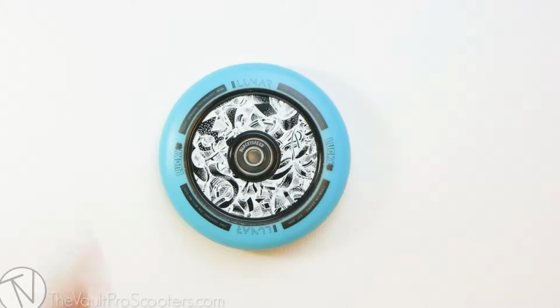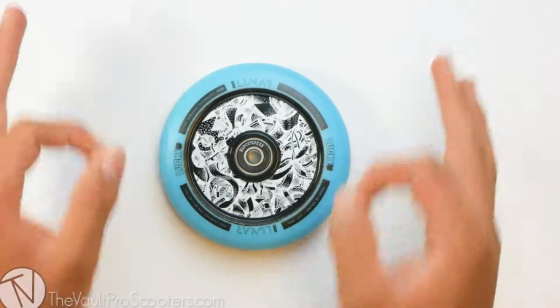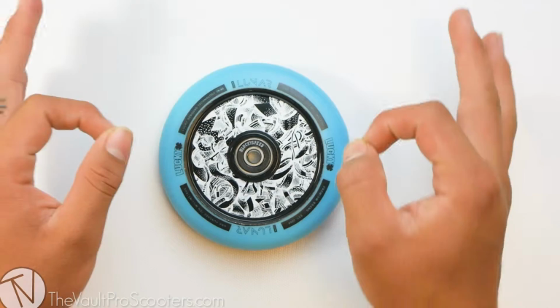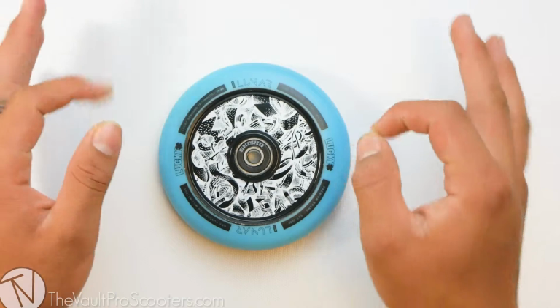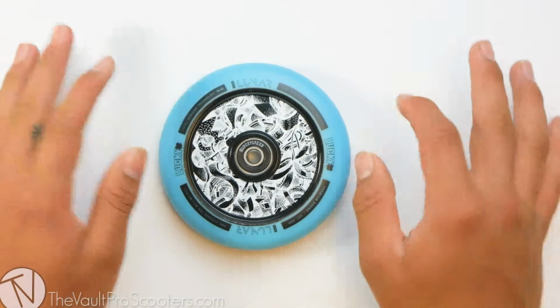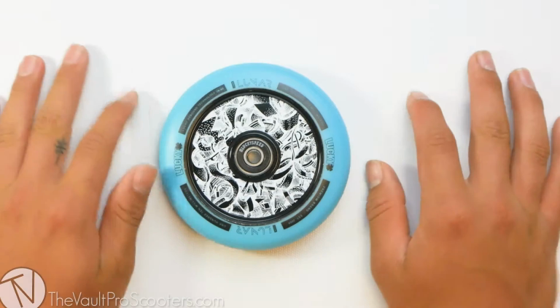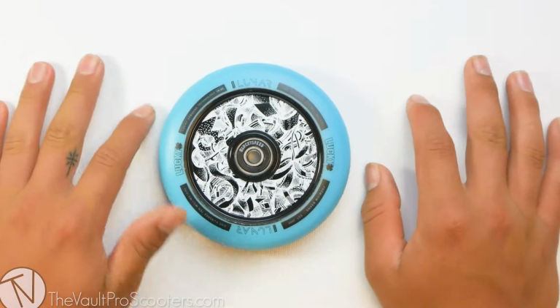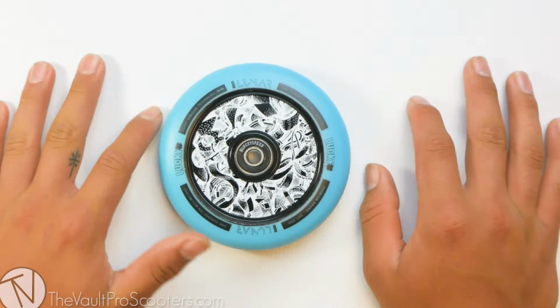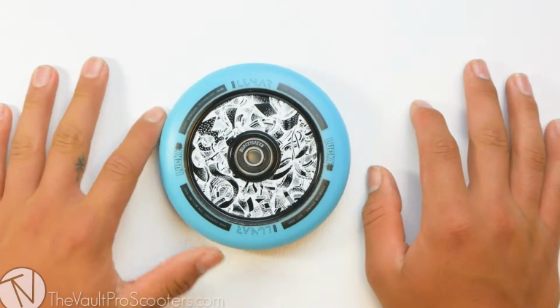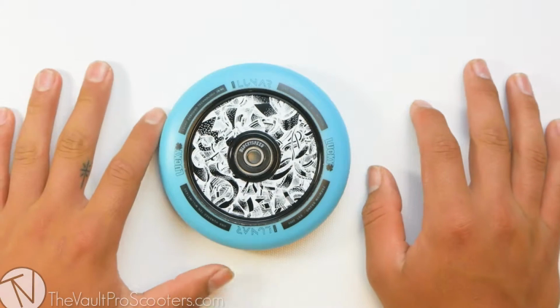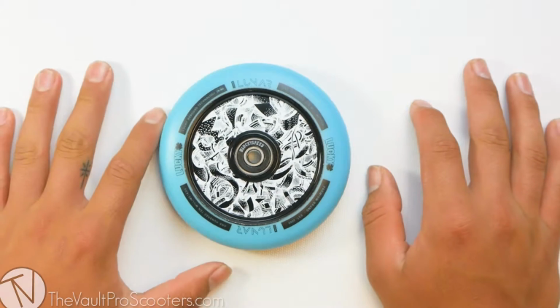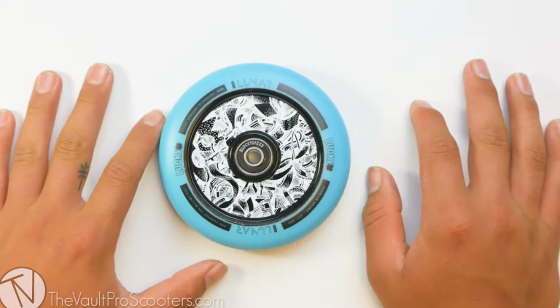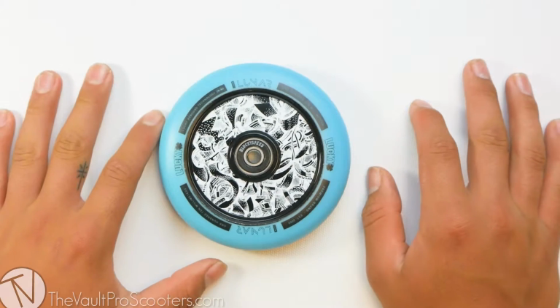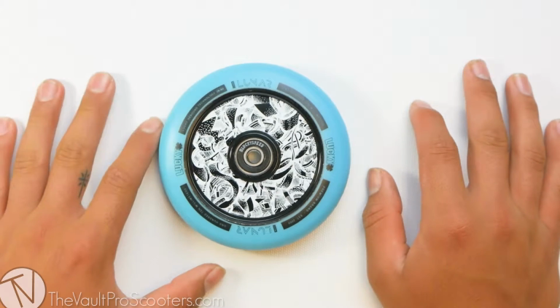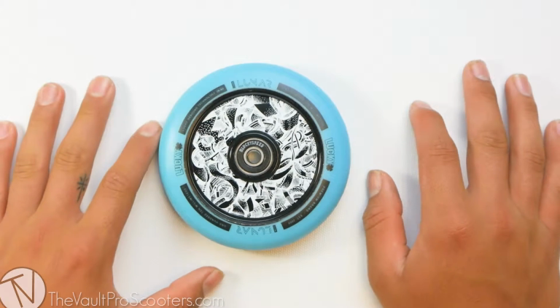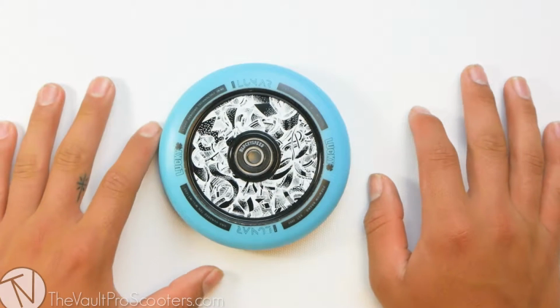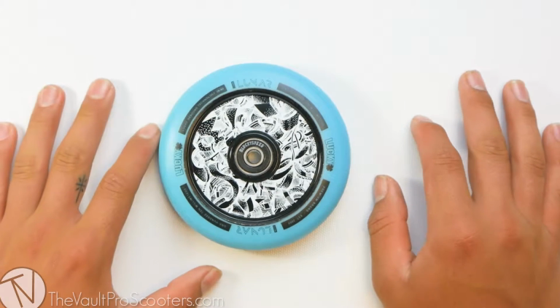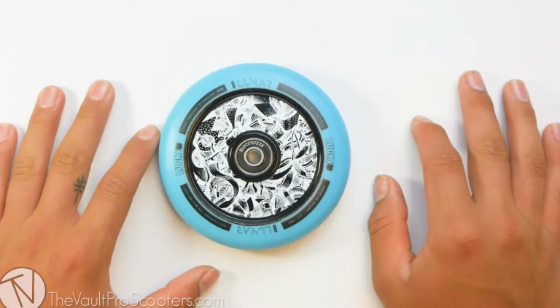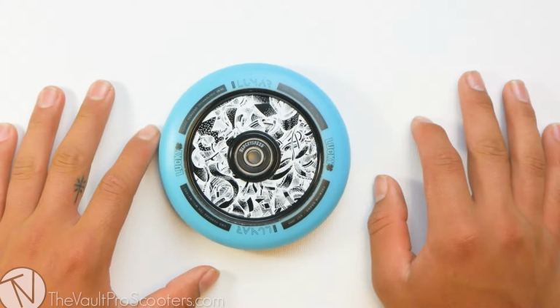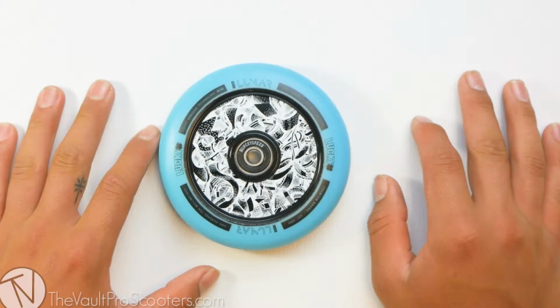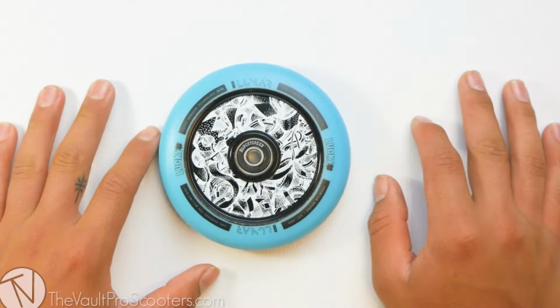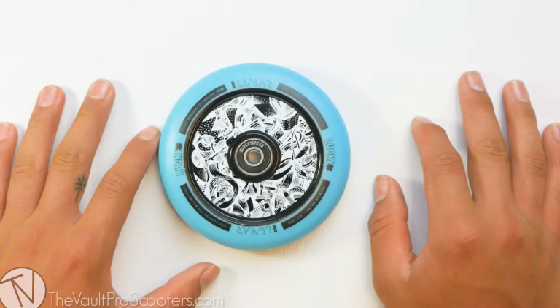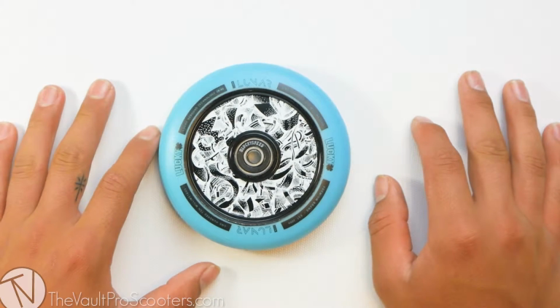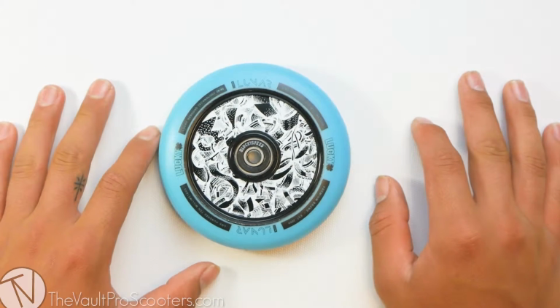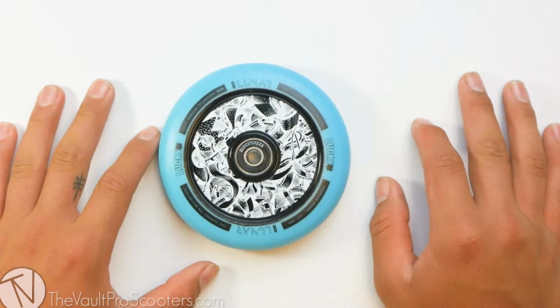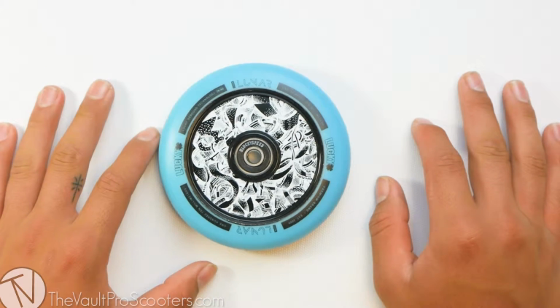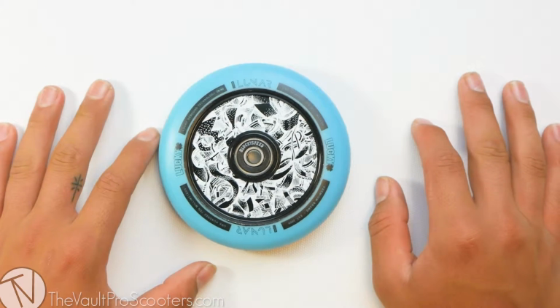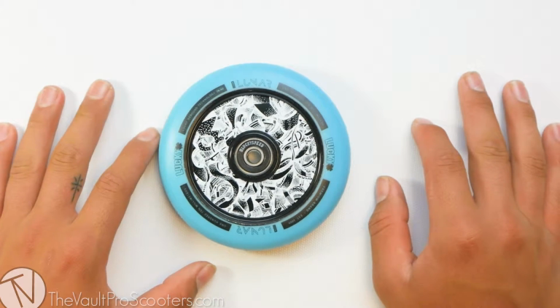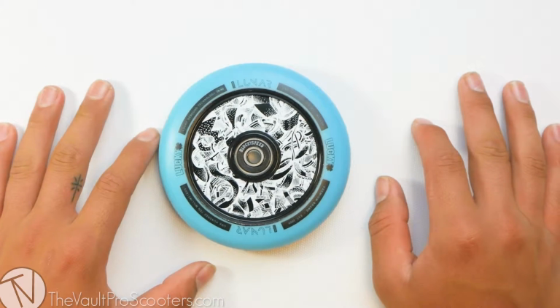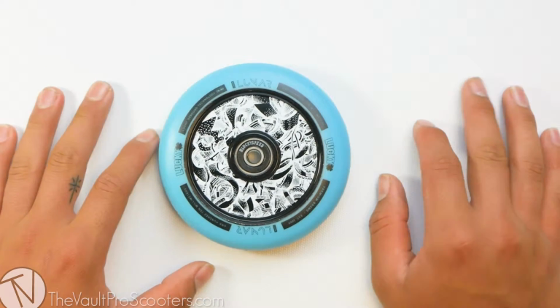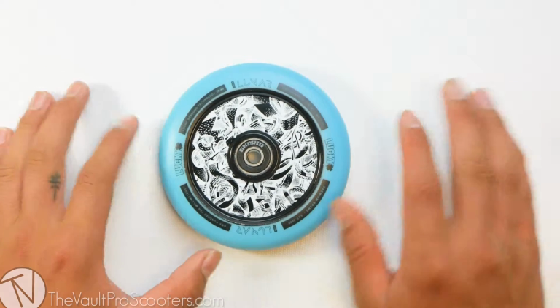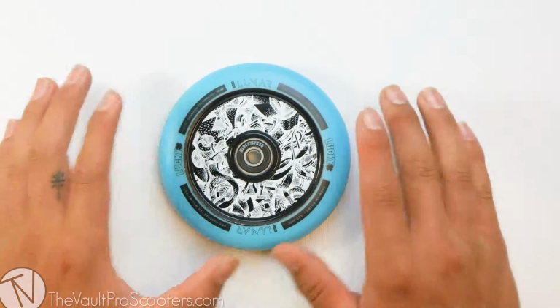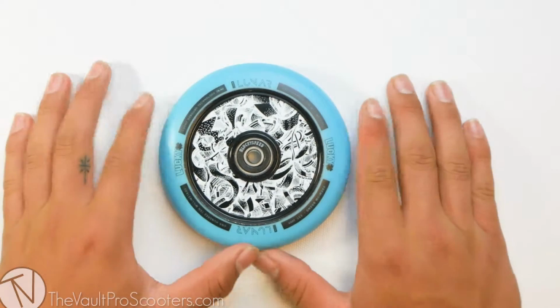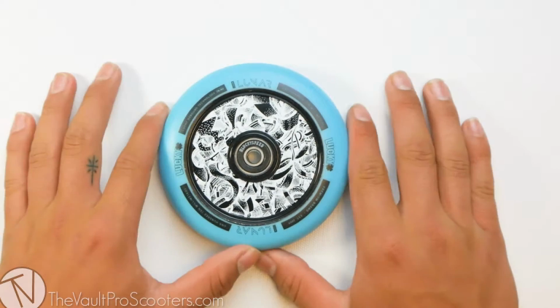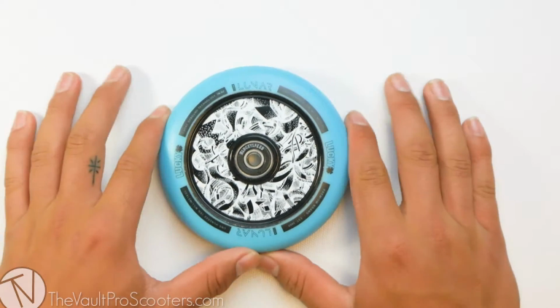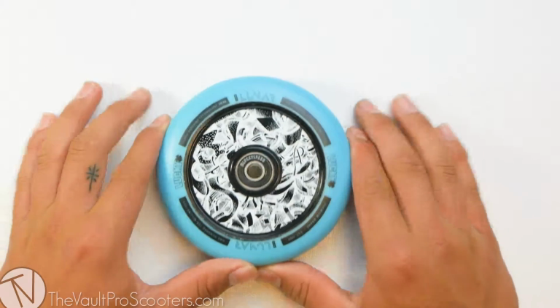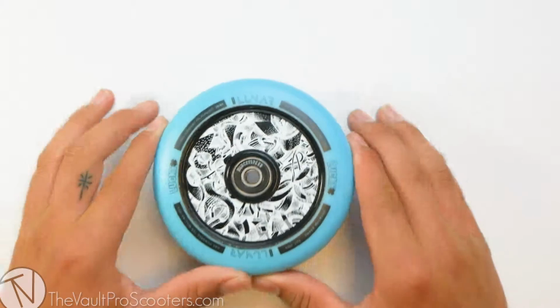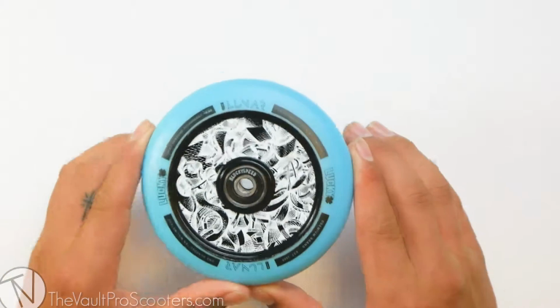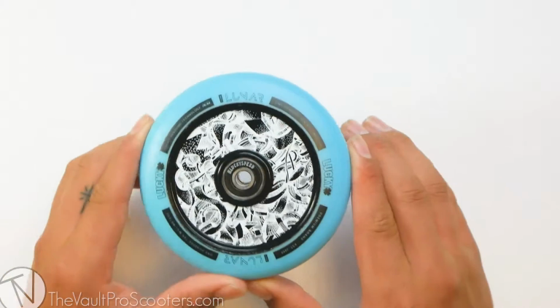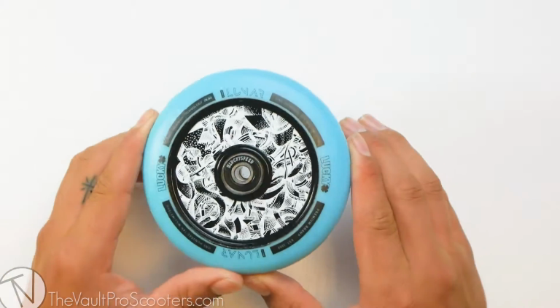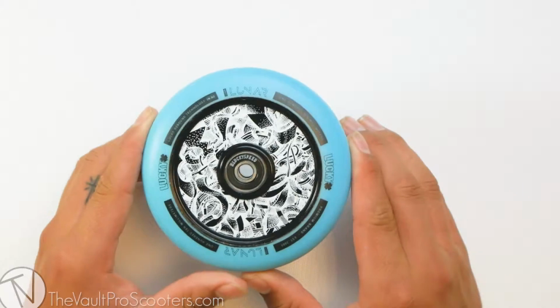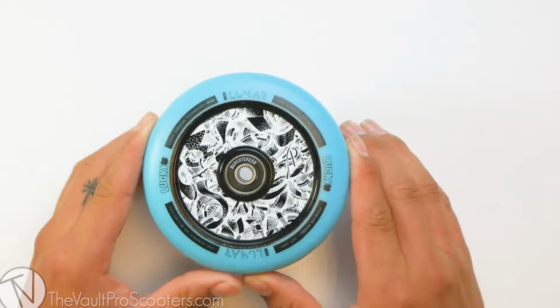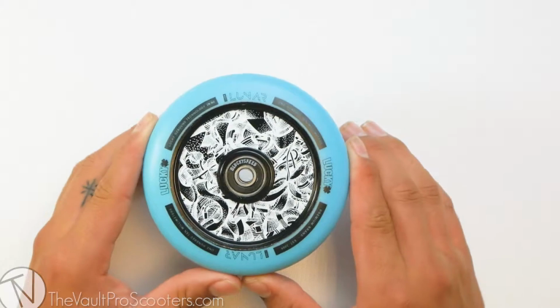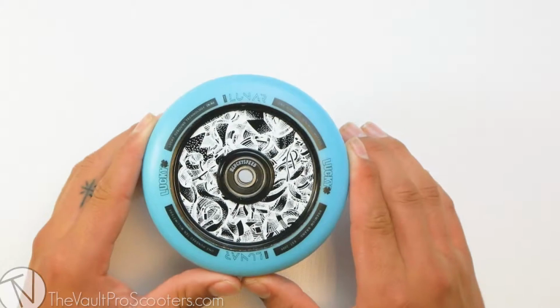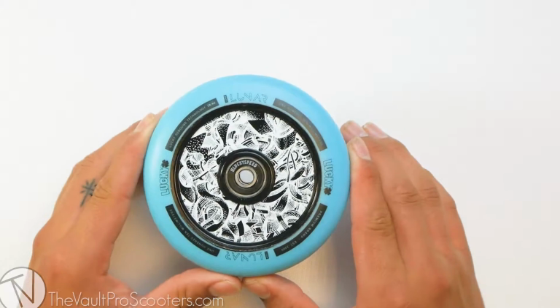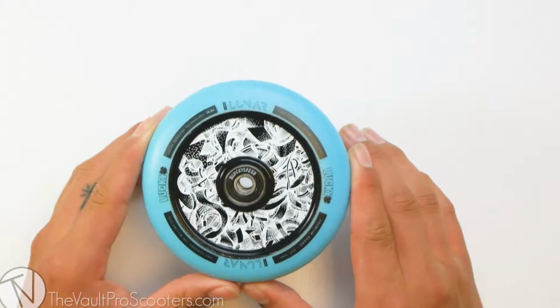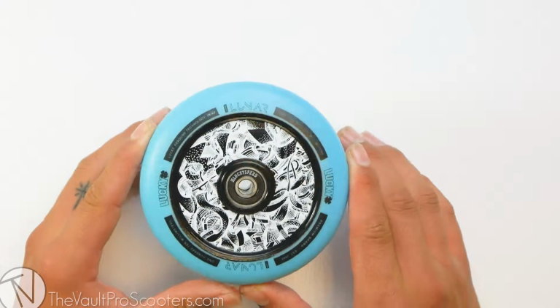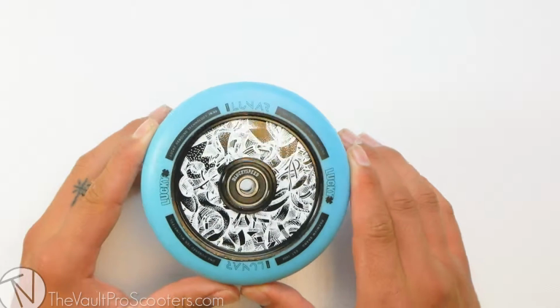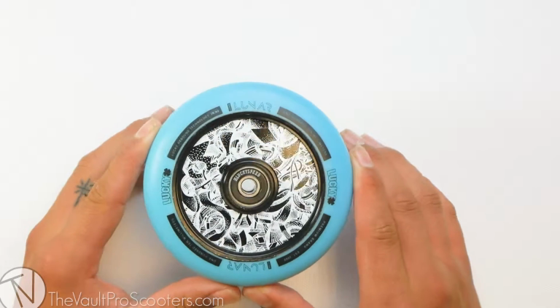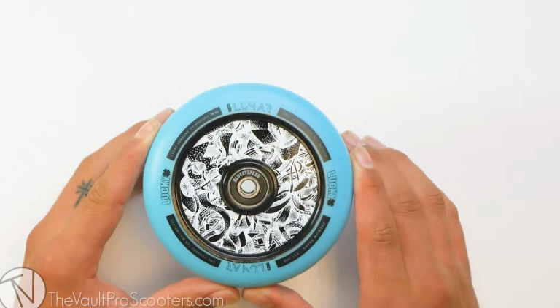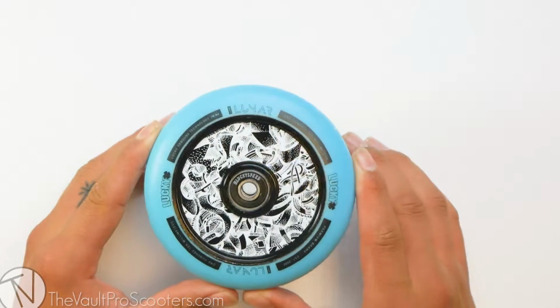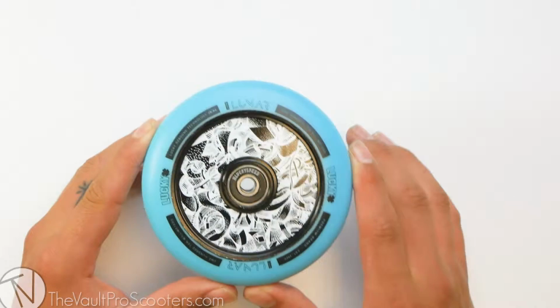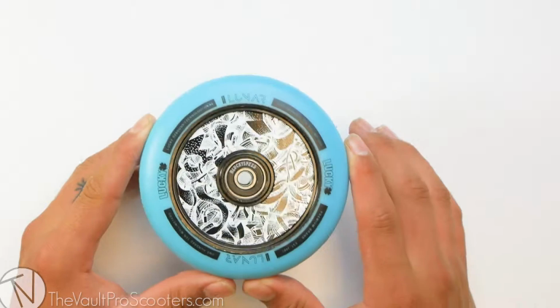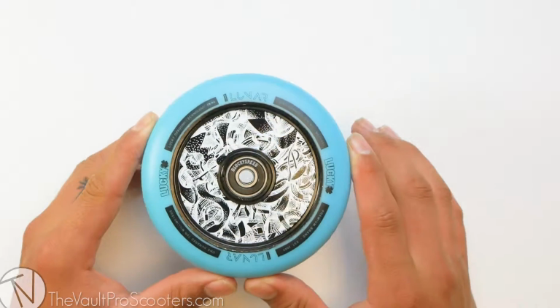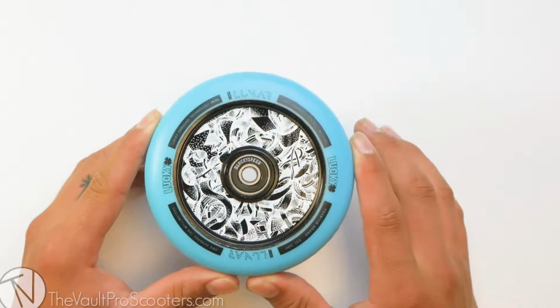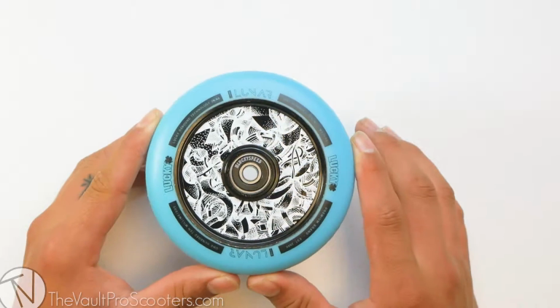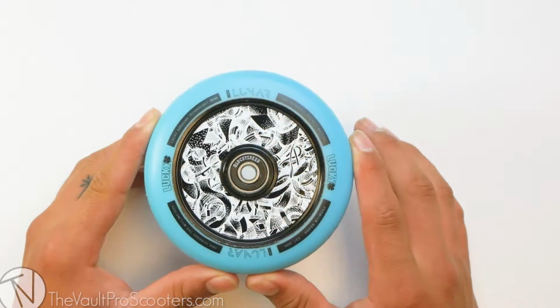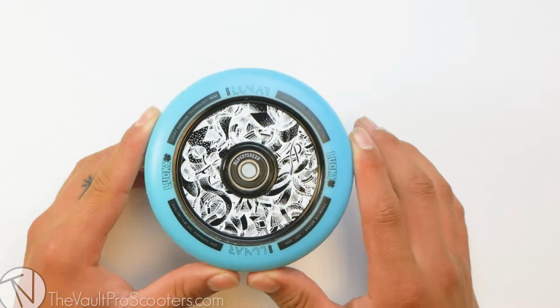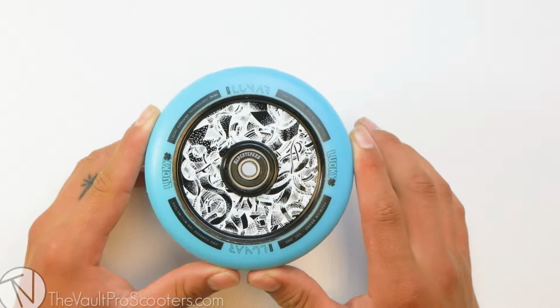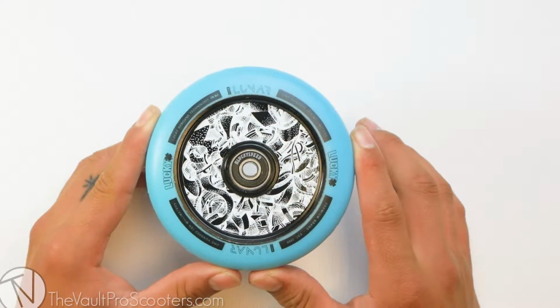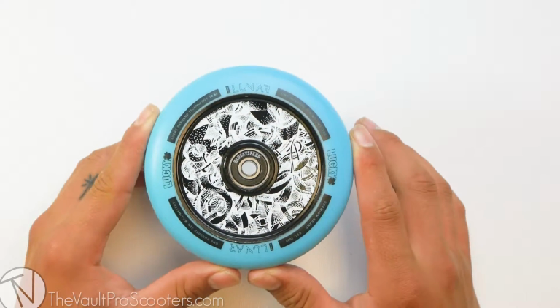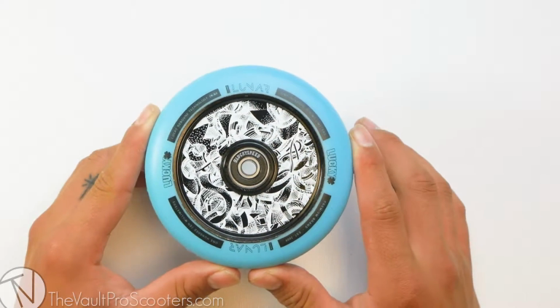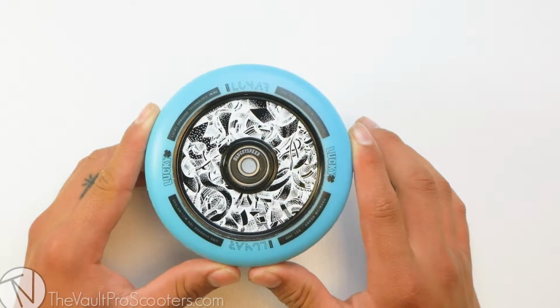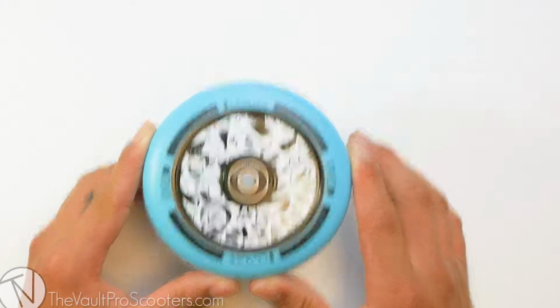What's up guys? Welcome back to another product review here at the Vault Pro Scooters. Today we're going over the Lucky Lunar Axis holocore wheel. Let's get into it.